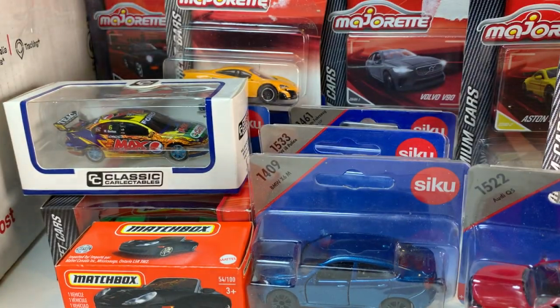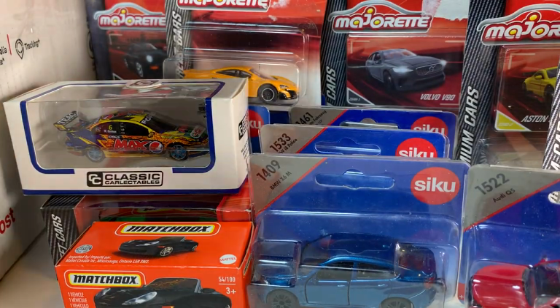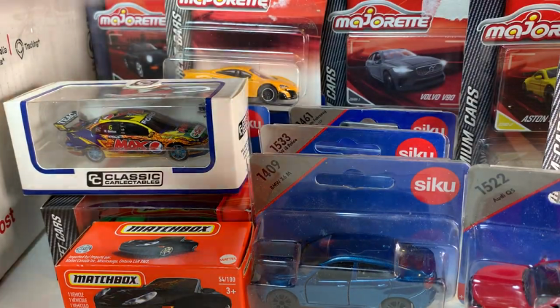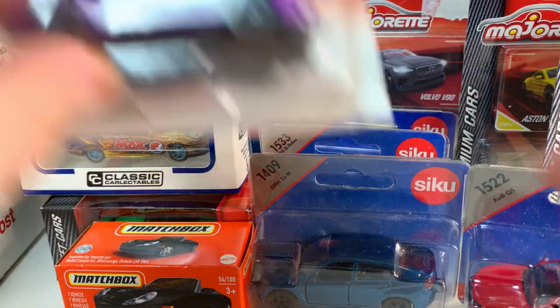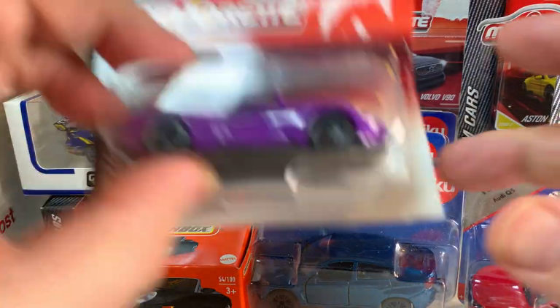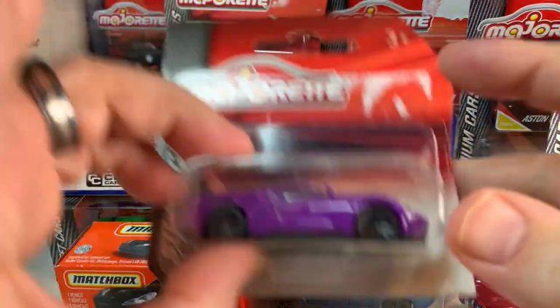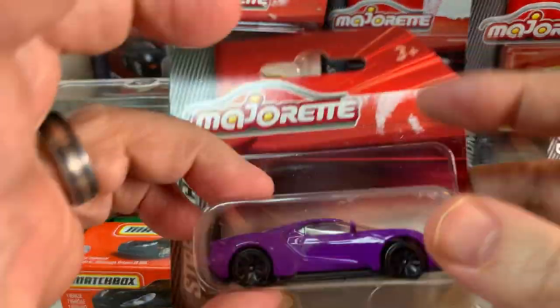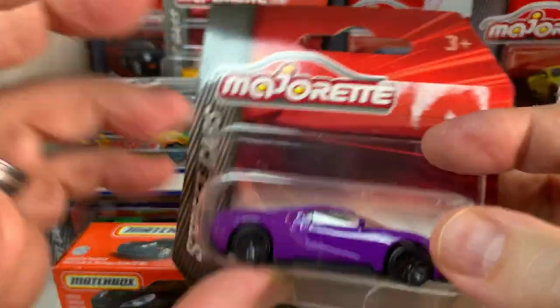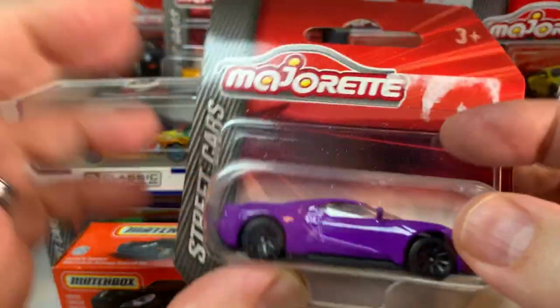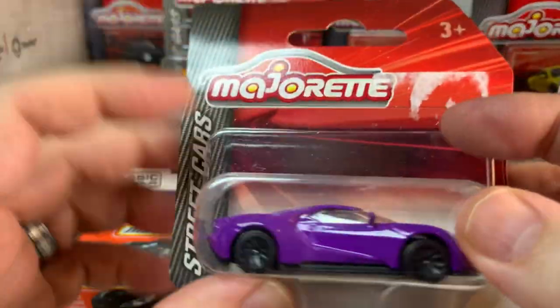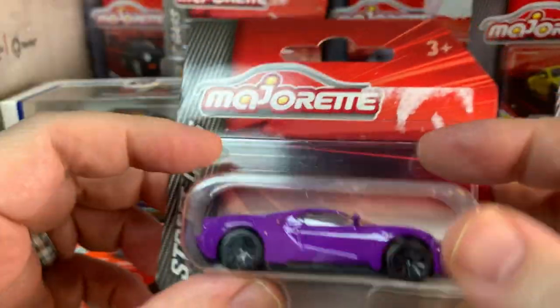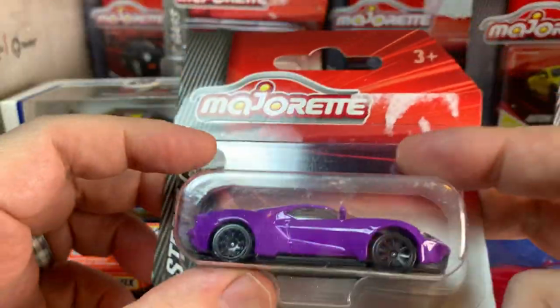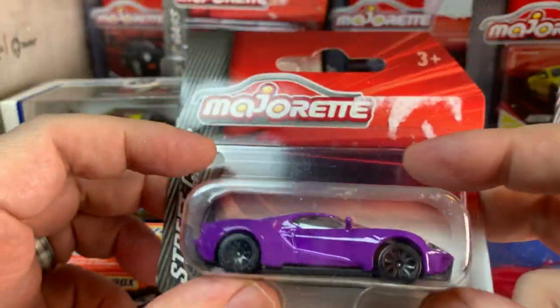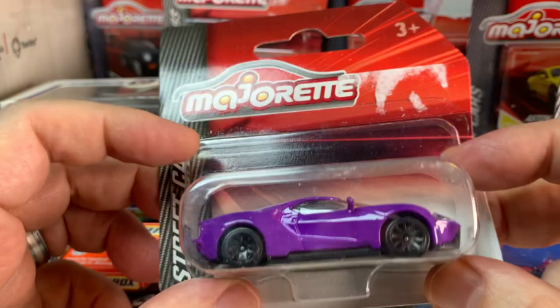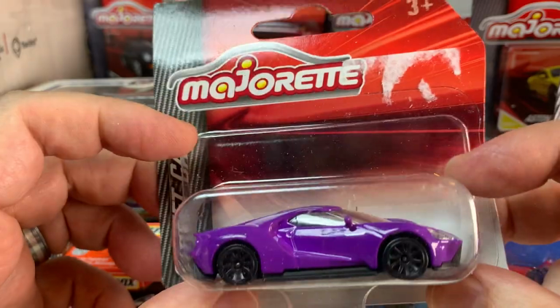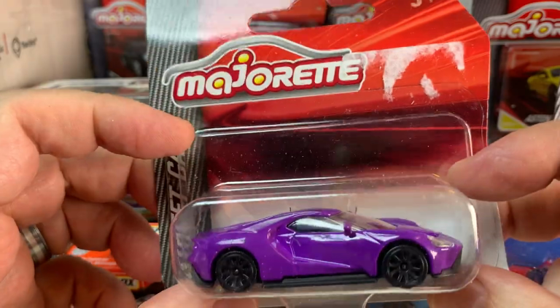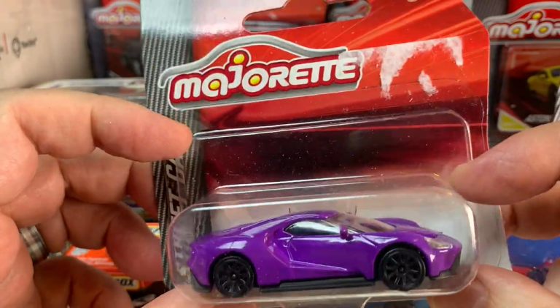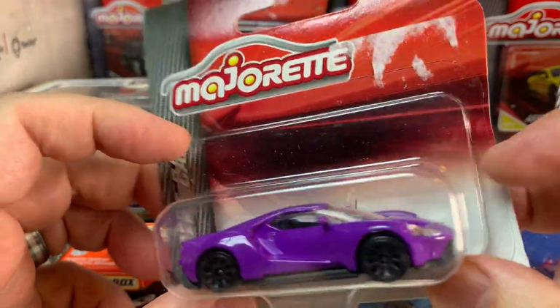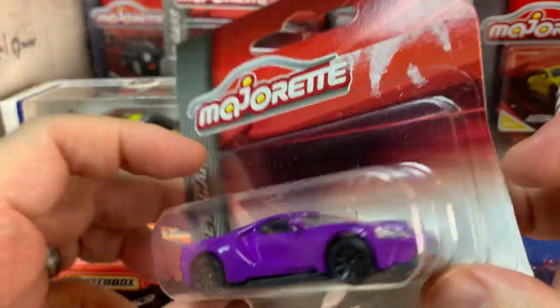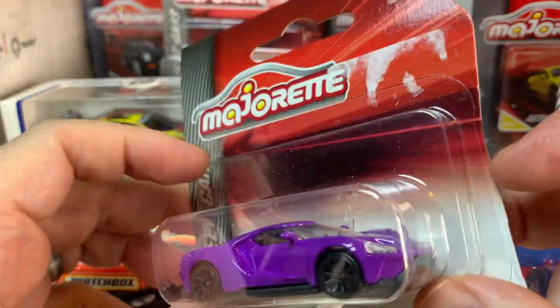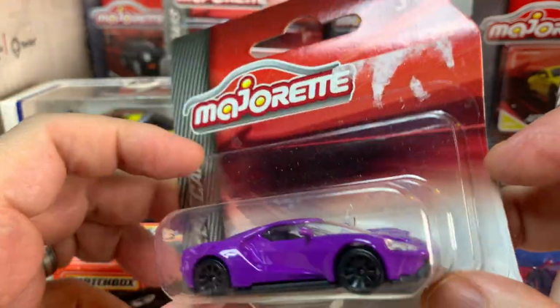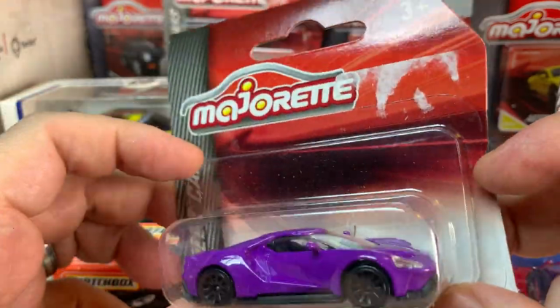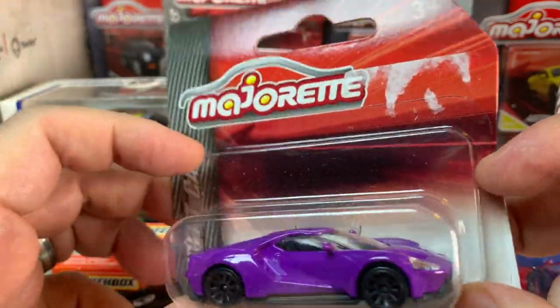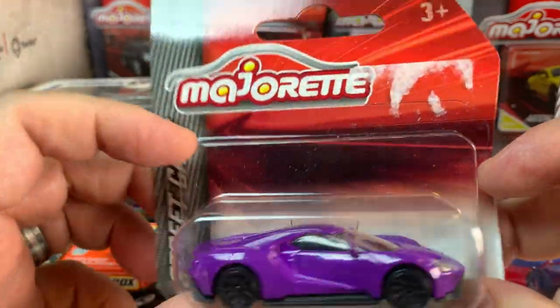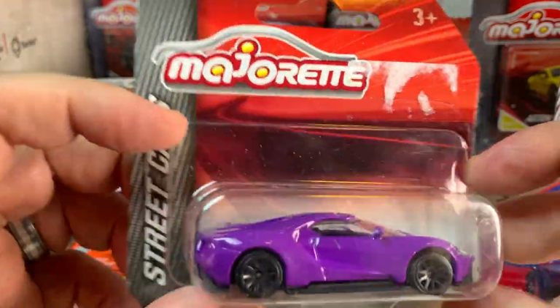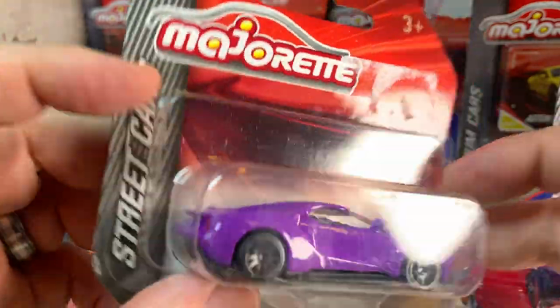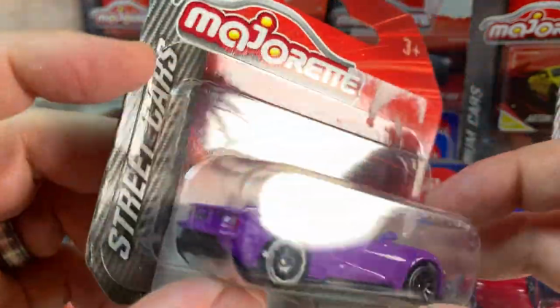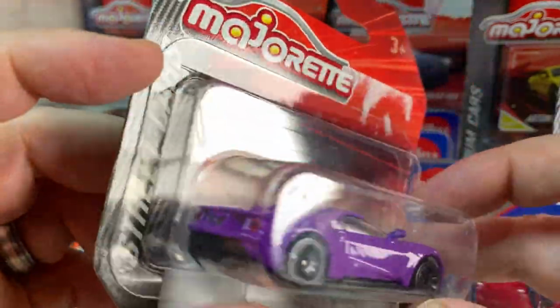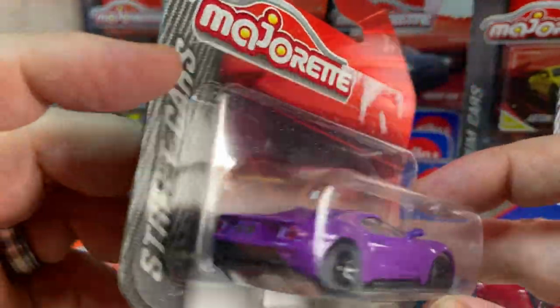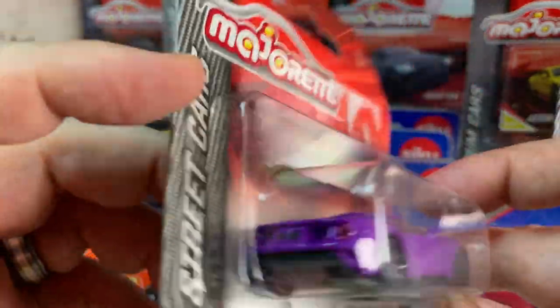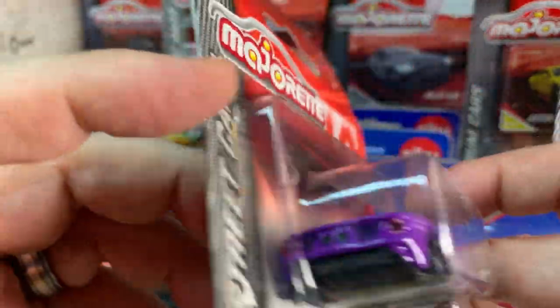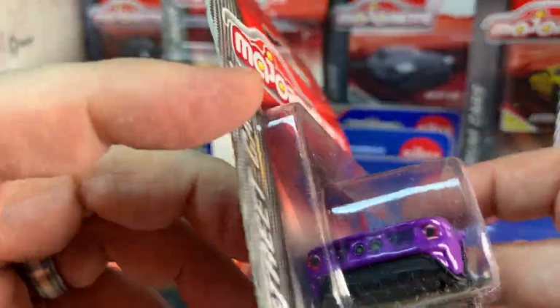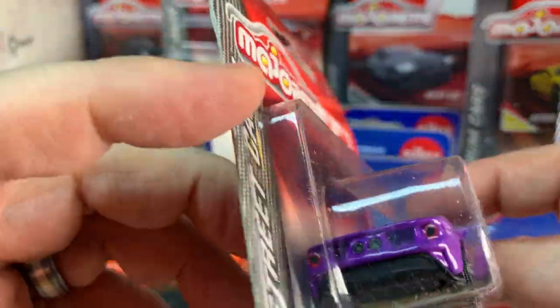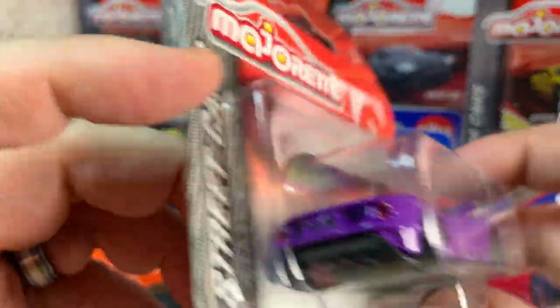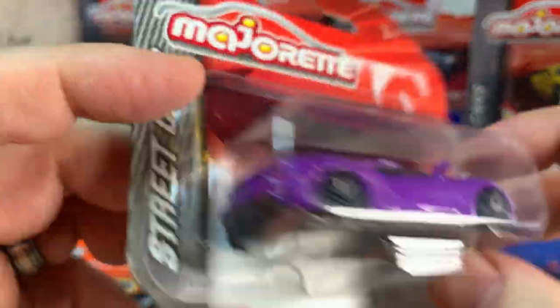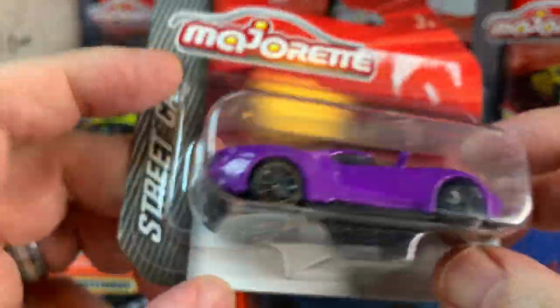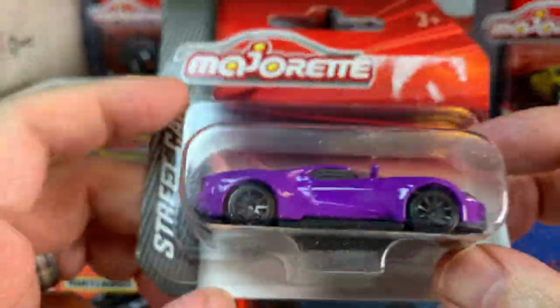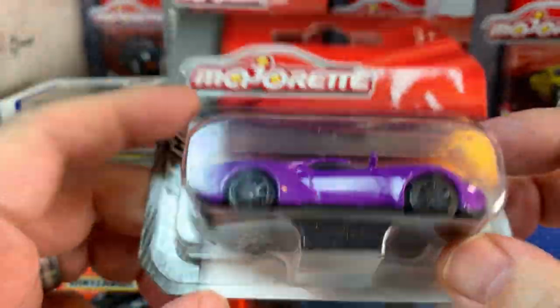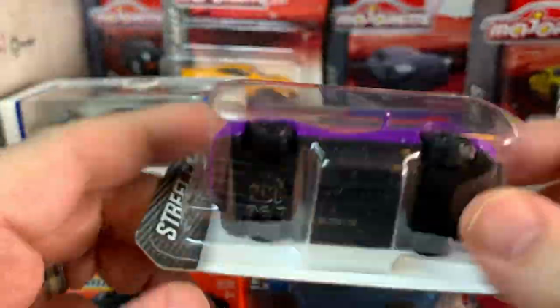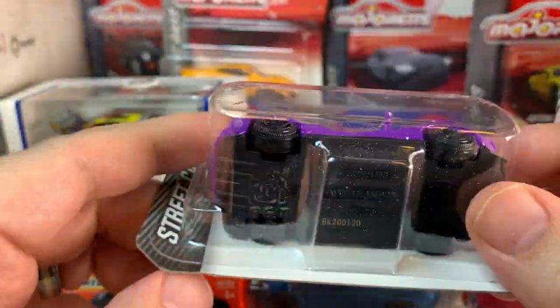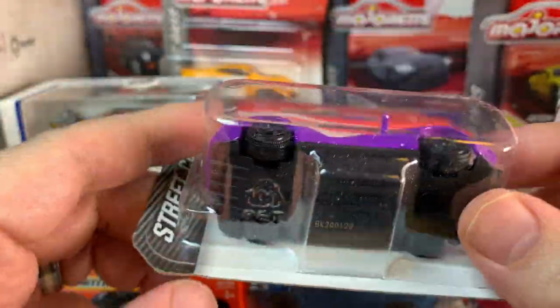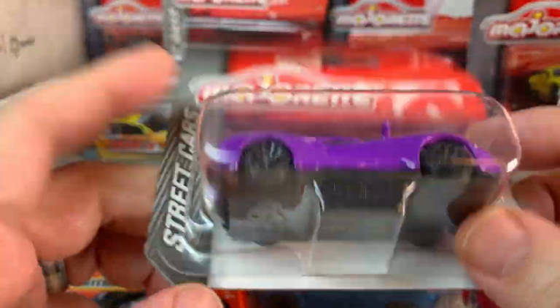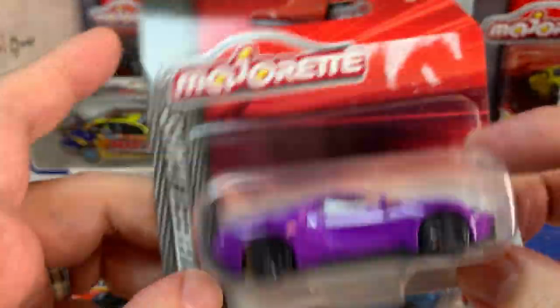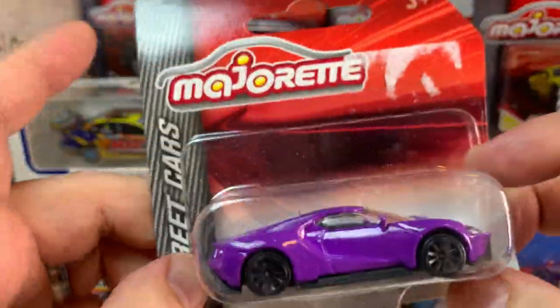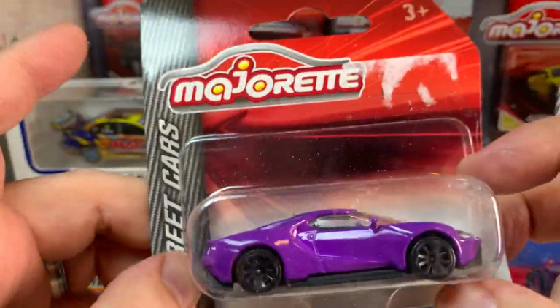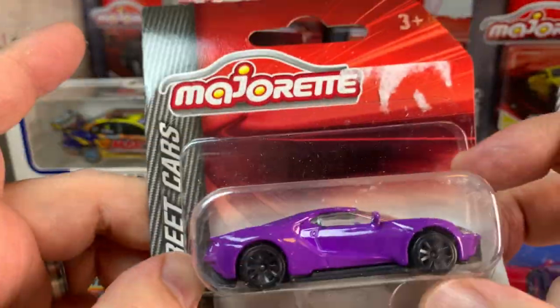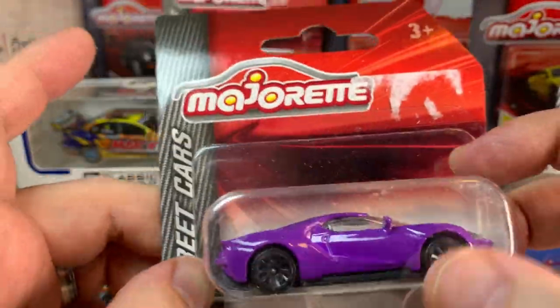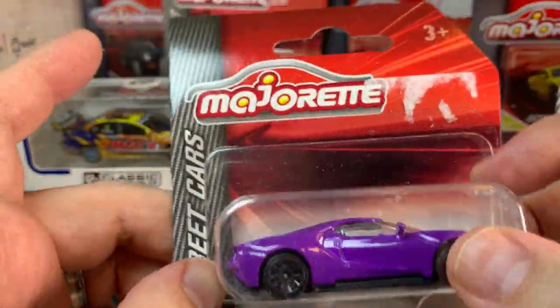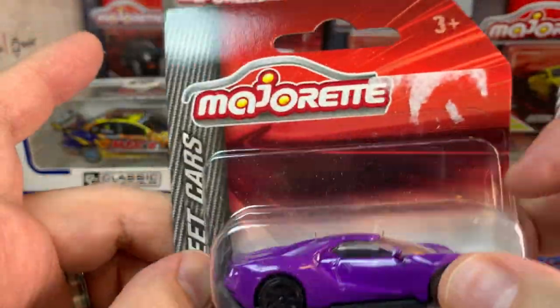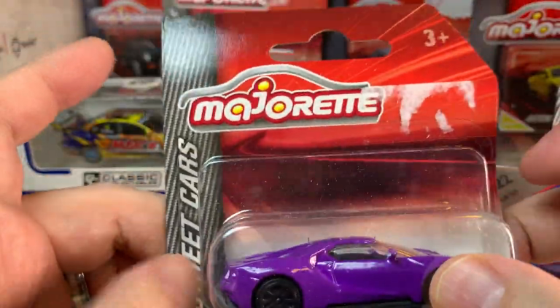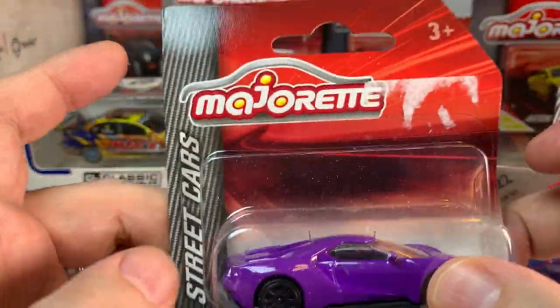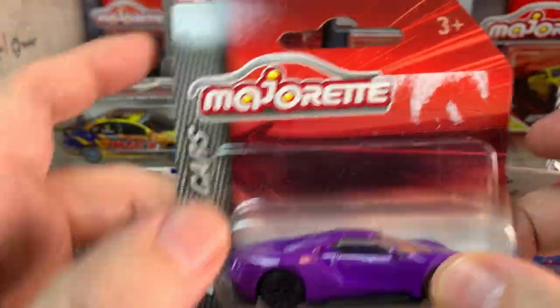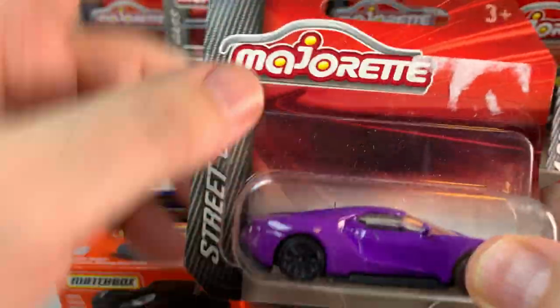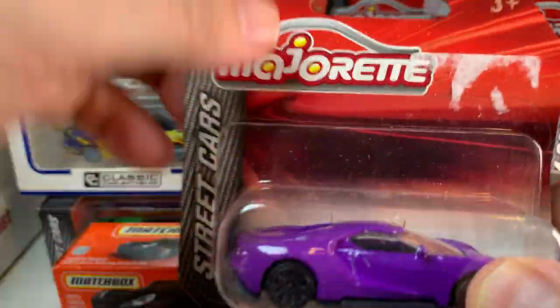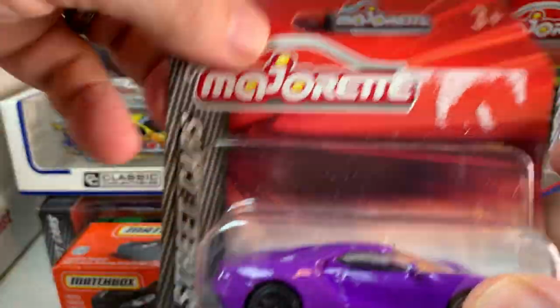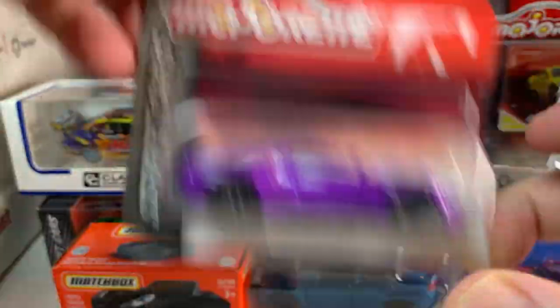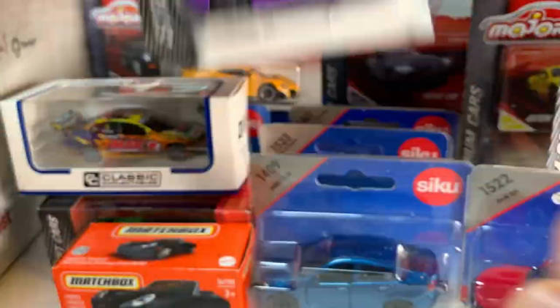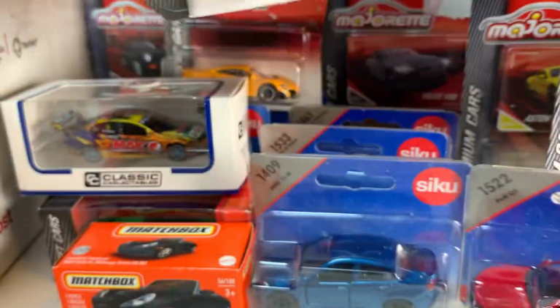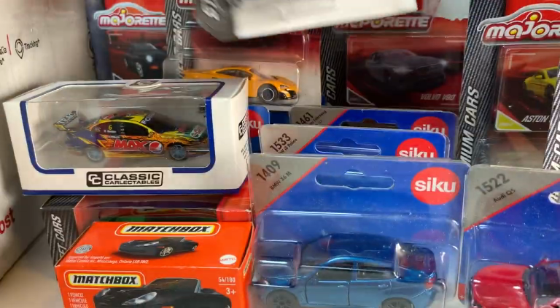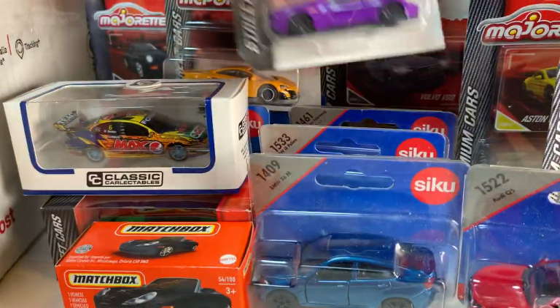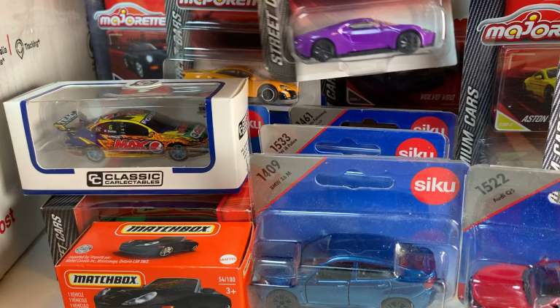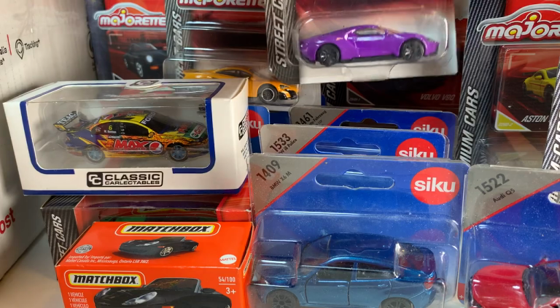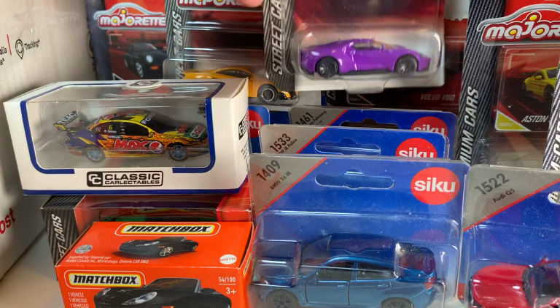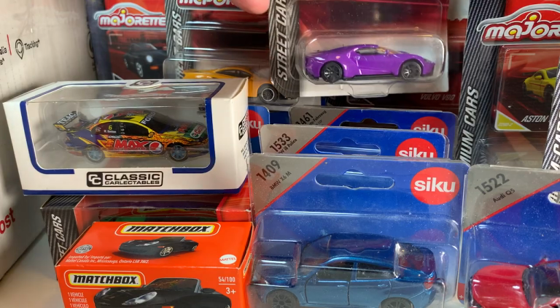Another Majorette — another Ford GT, this time in purple. Streetcars level Majorette.